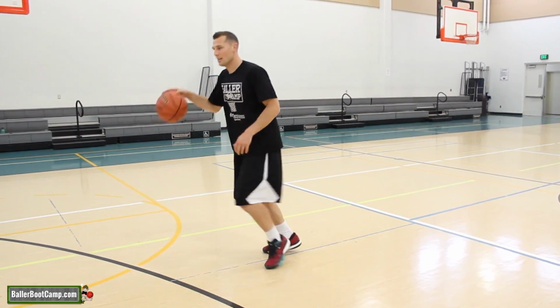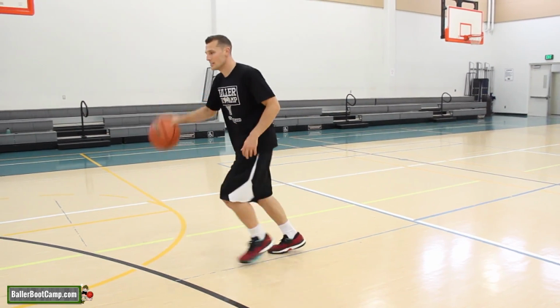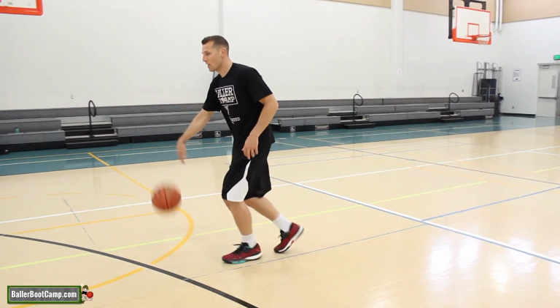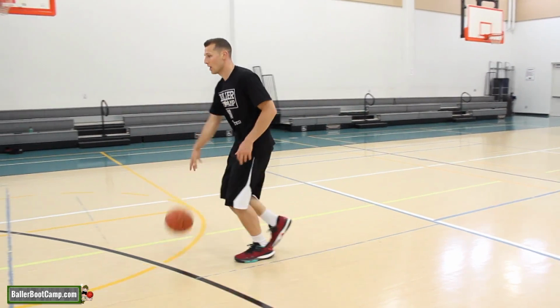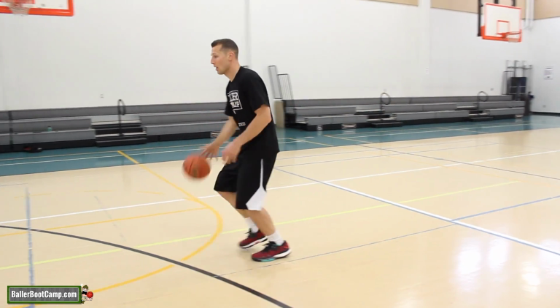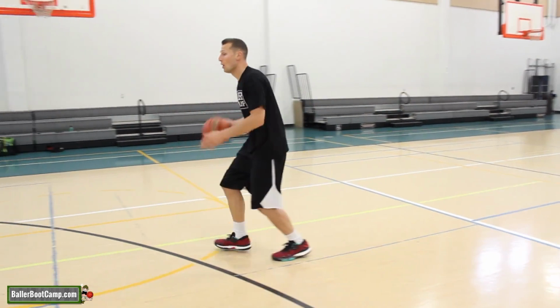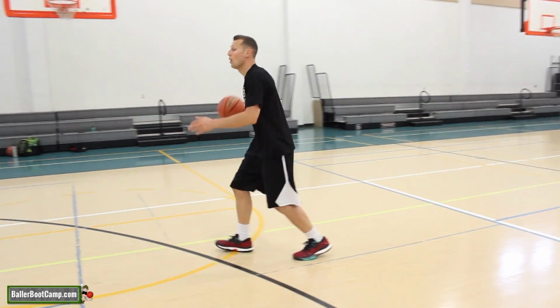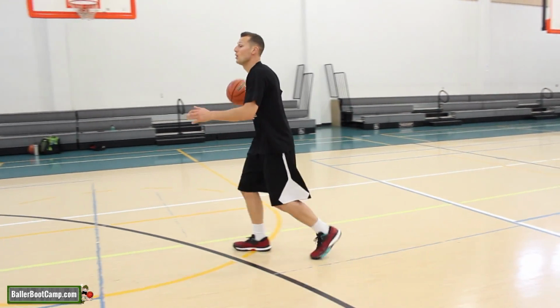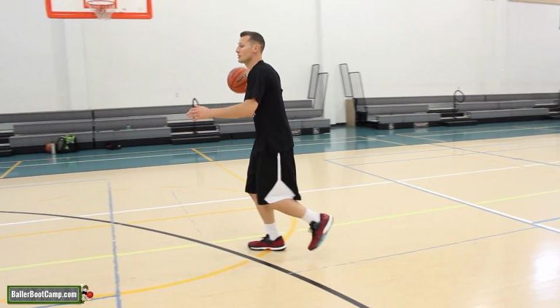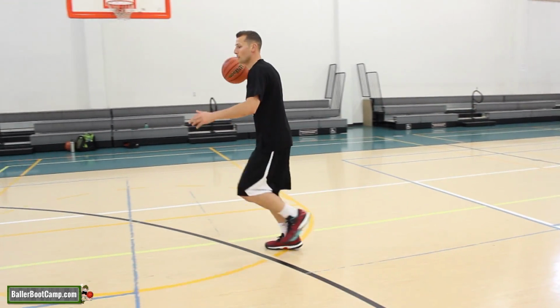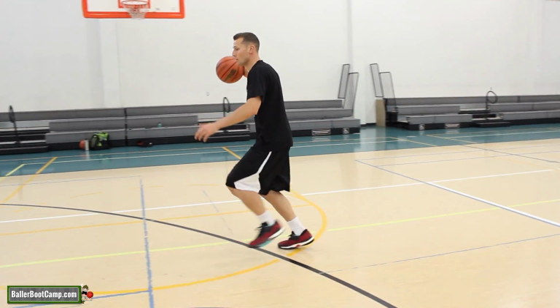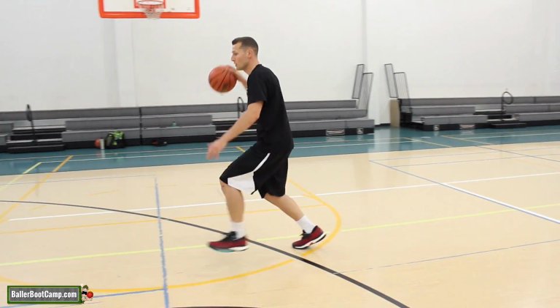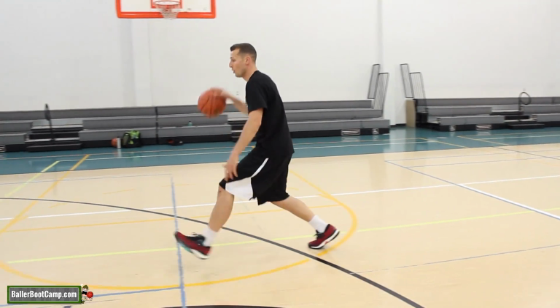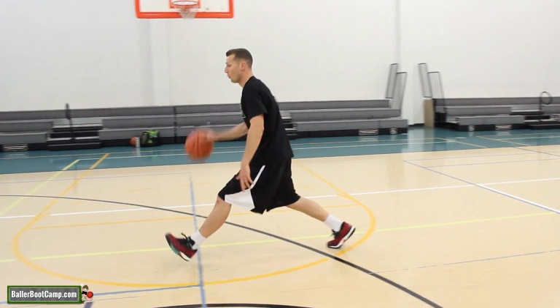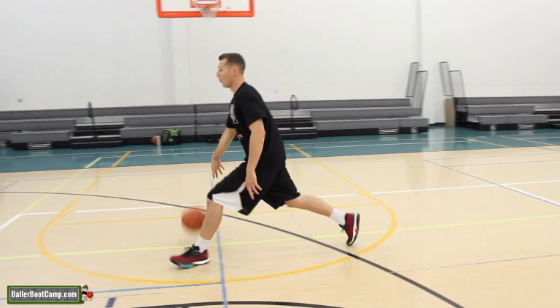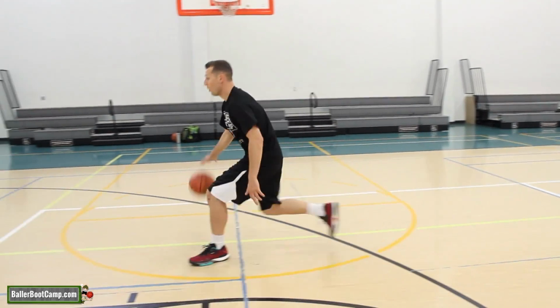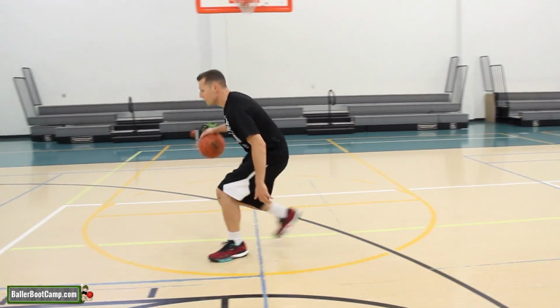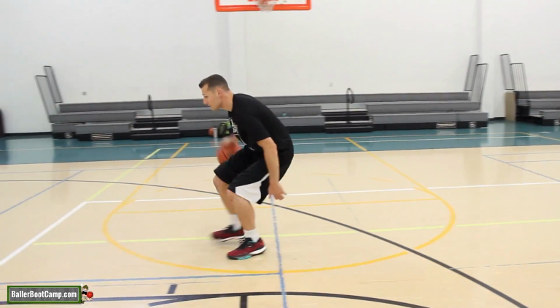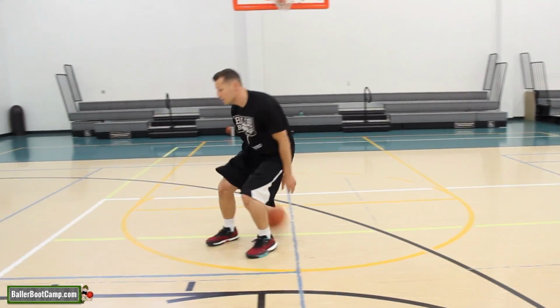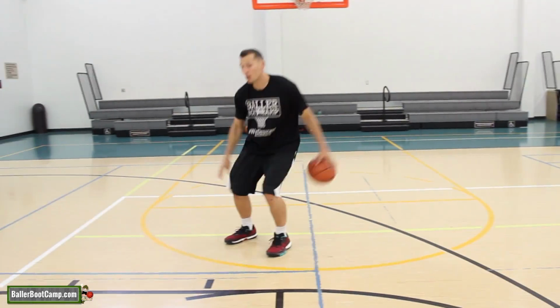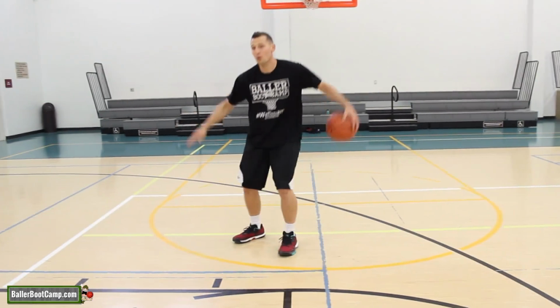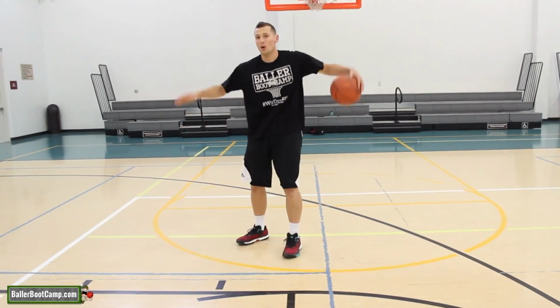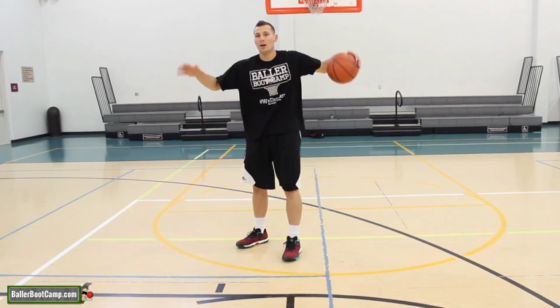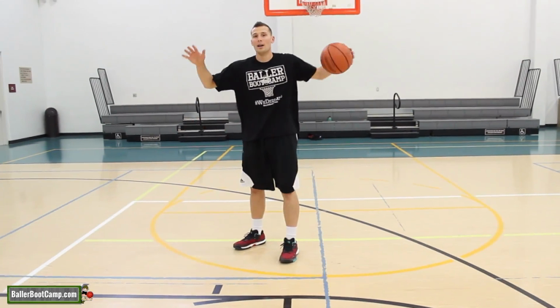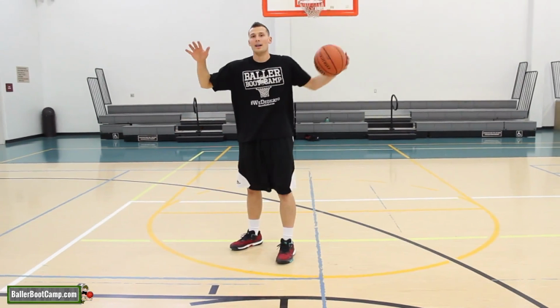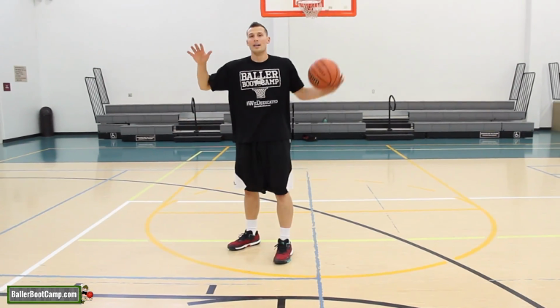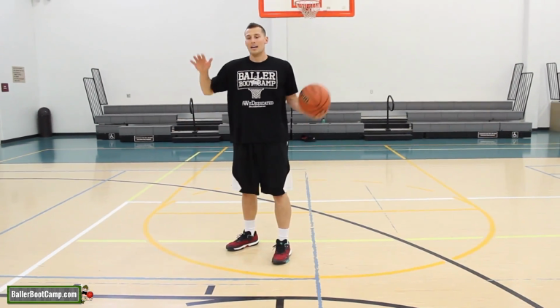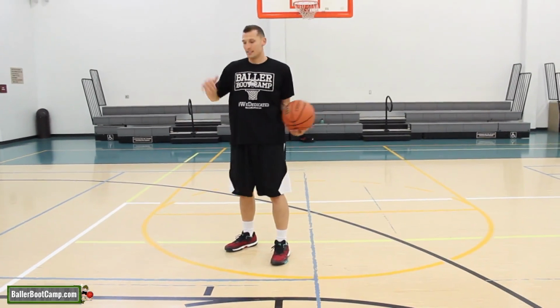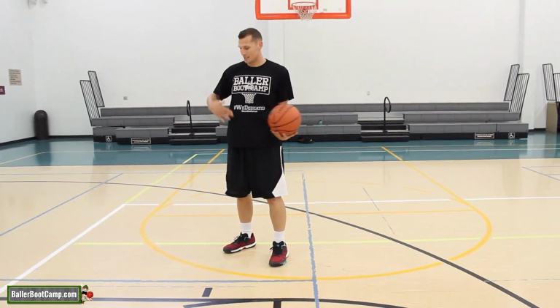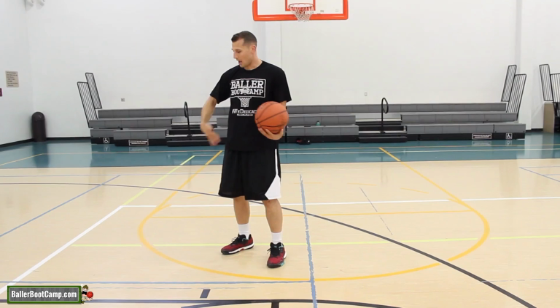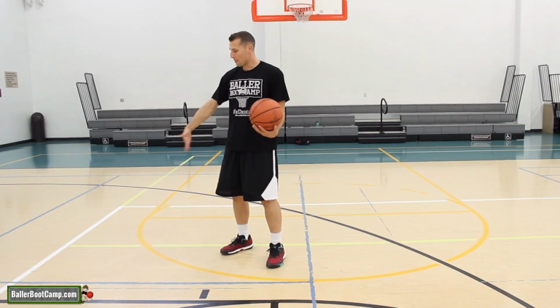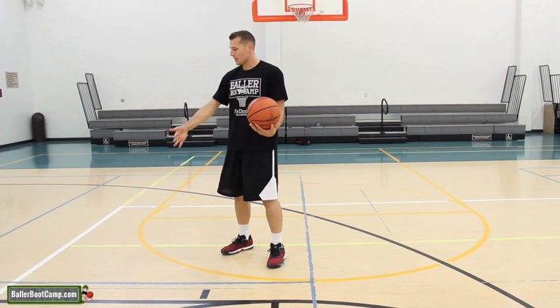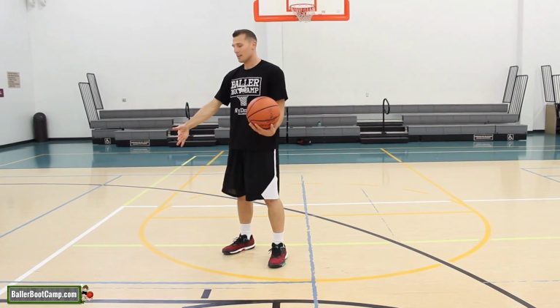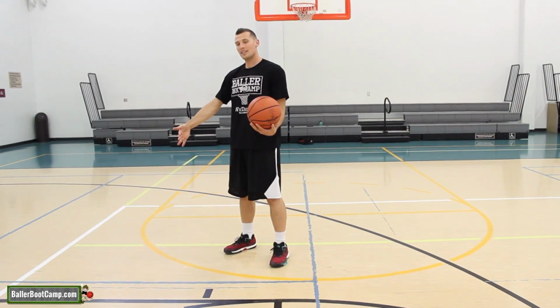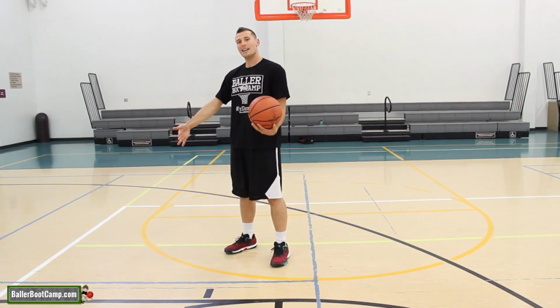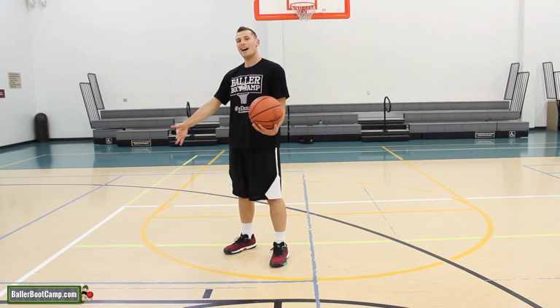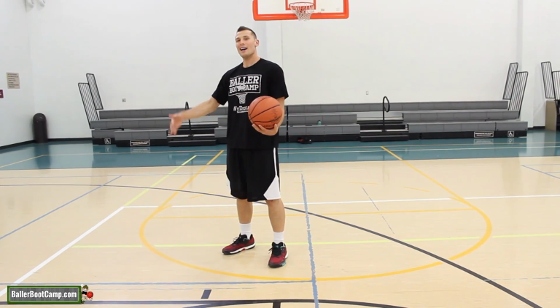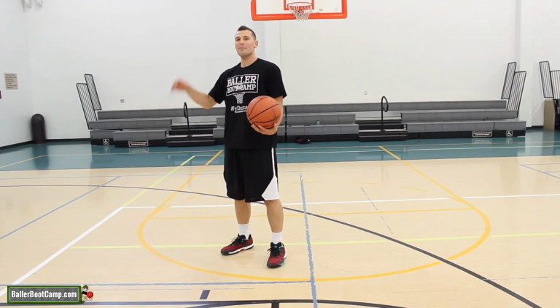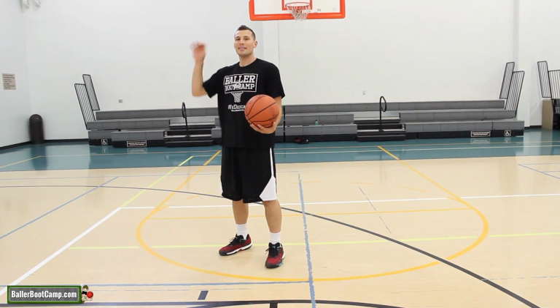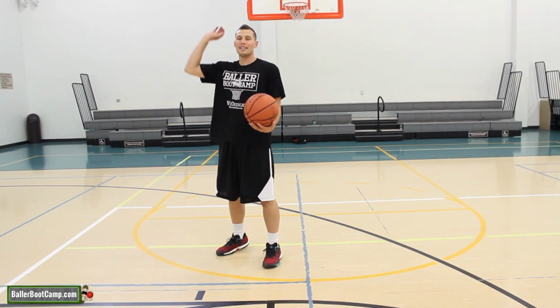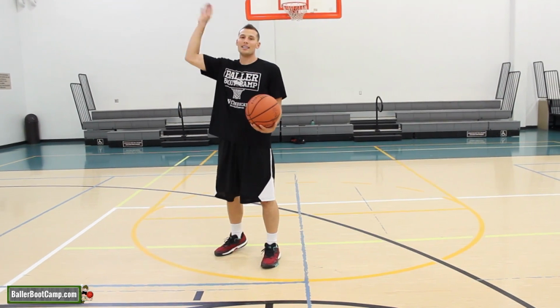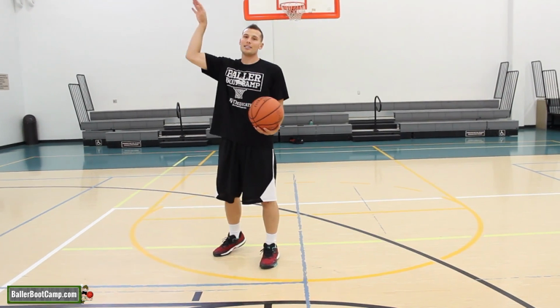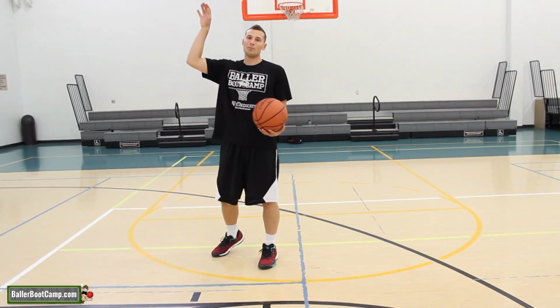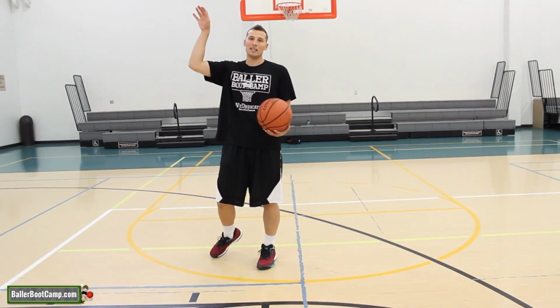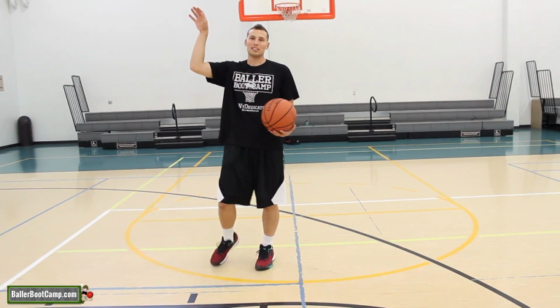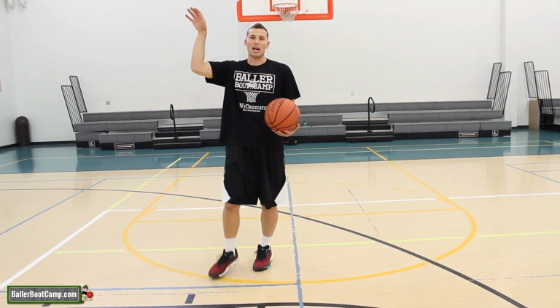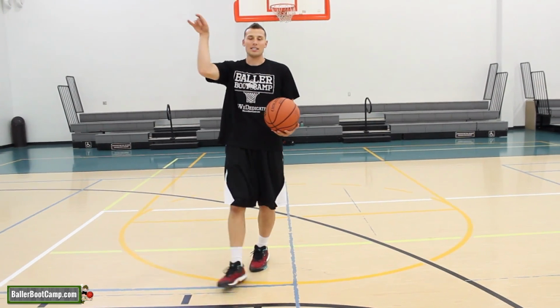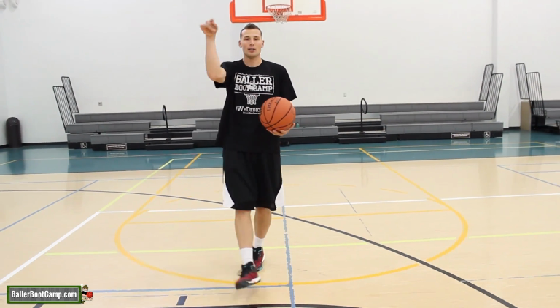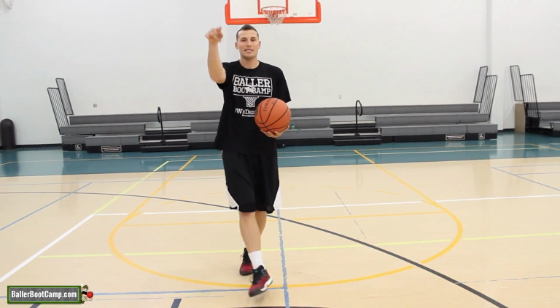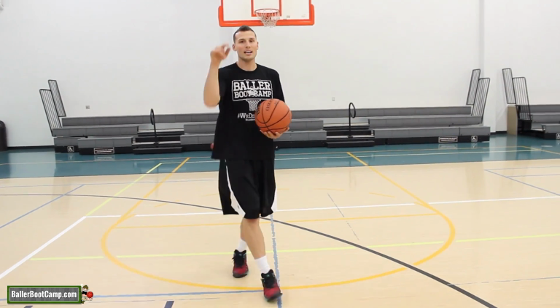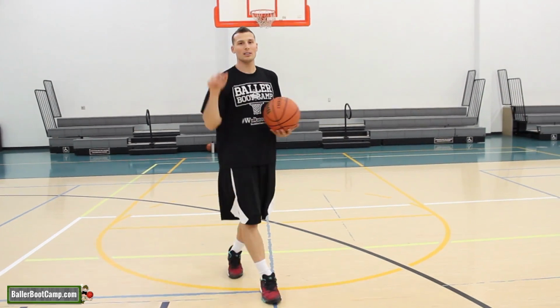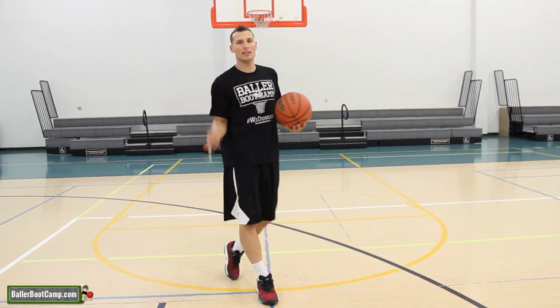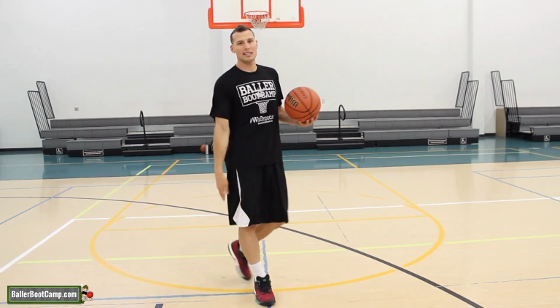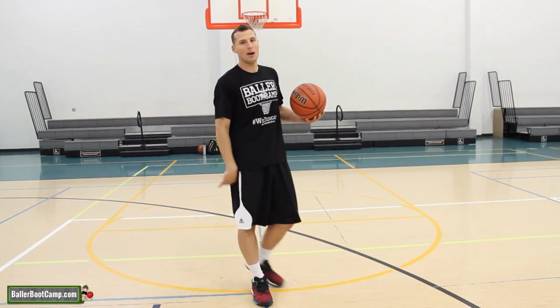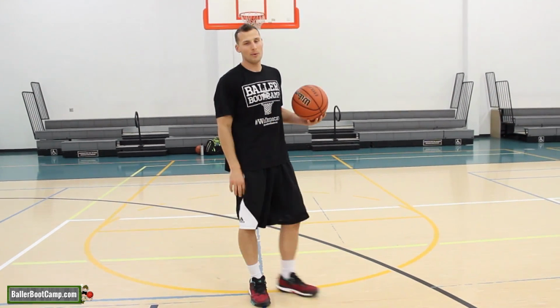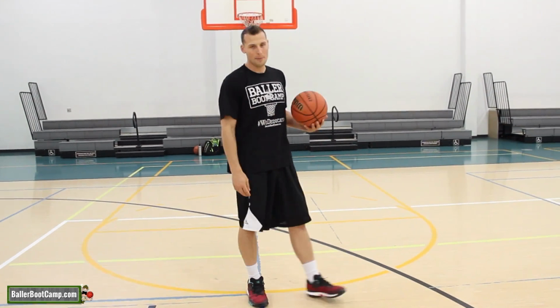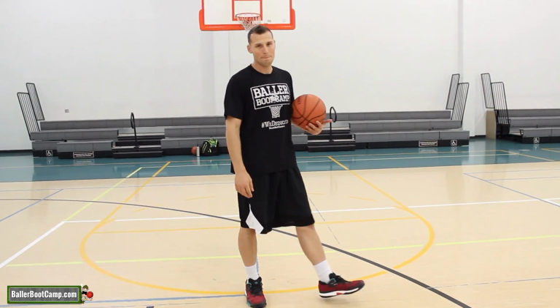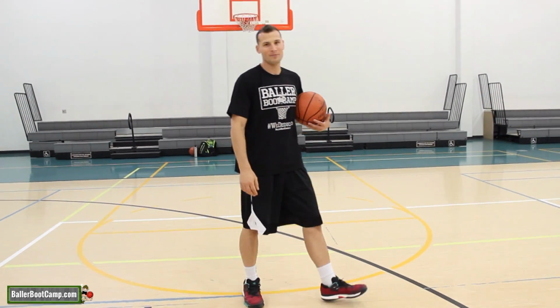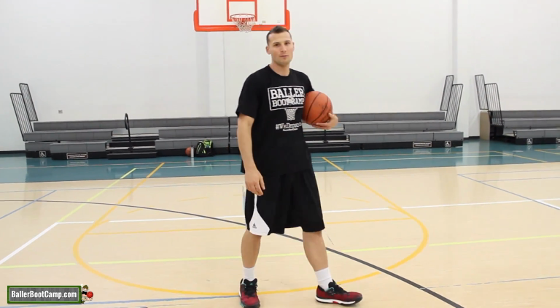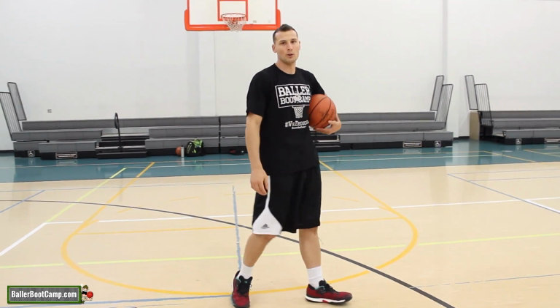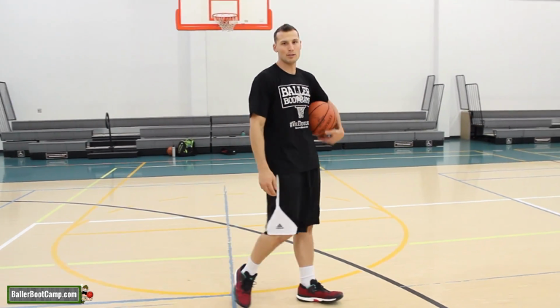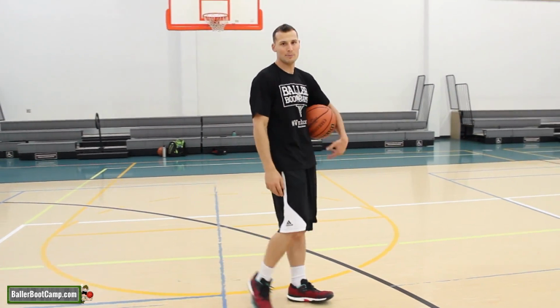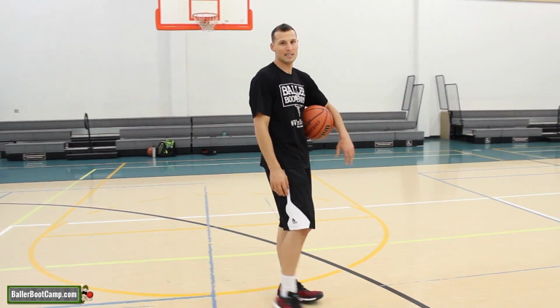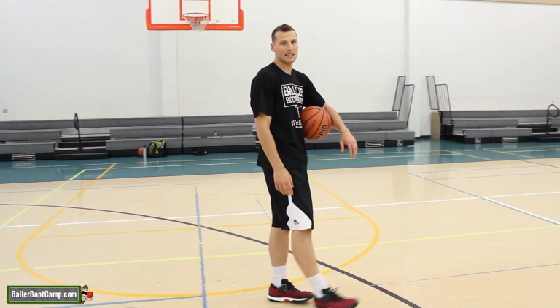Here it is in slow motion. One, two — stopping on a dime, getting into my shot. So let's take a look at that one at full speed.